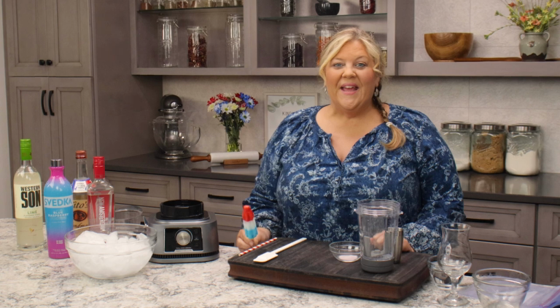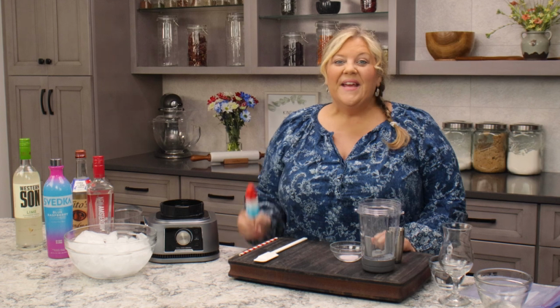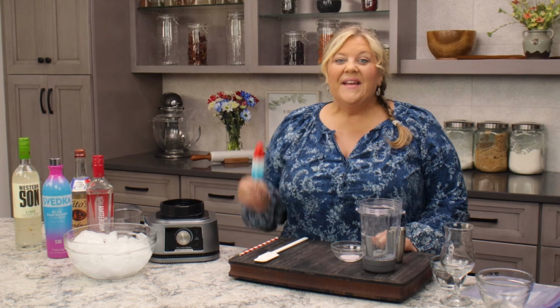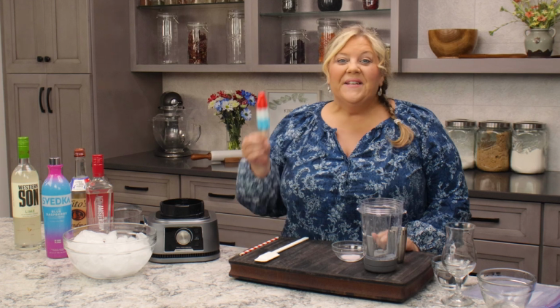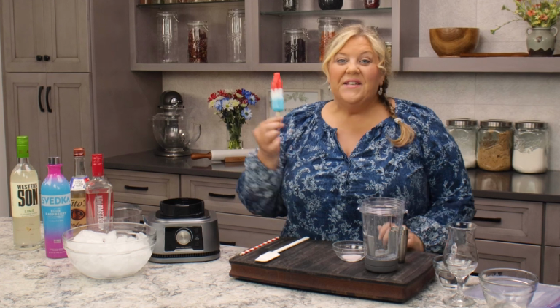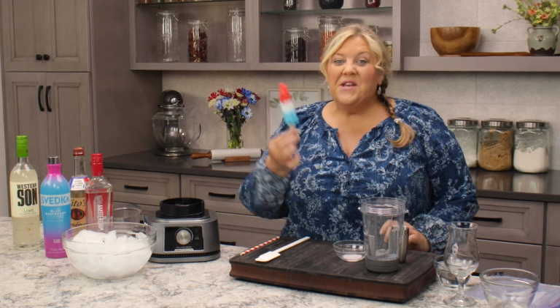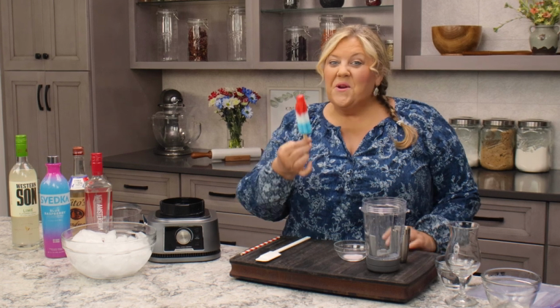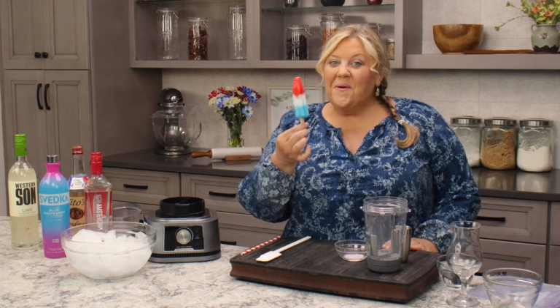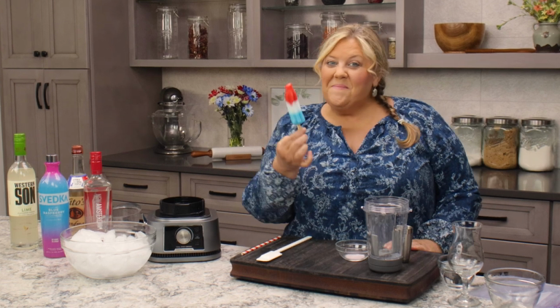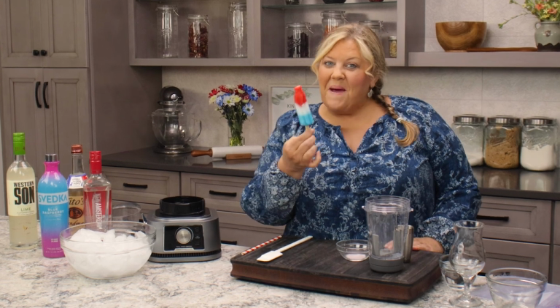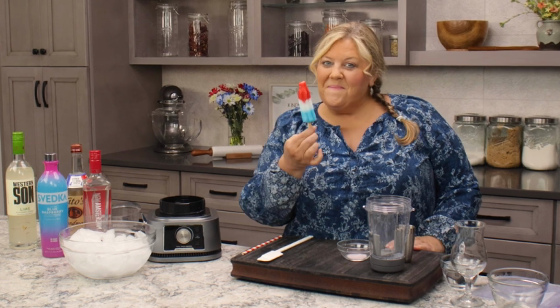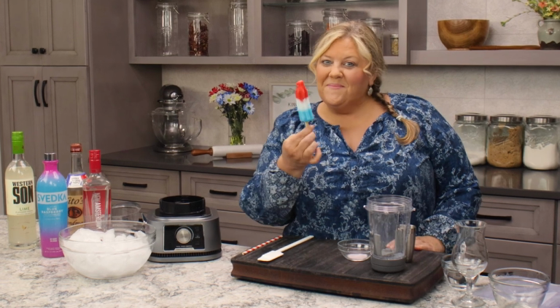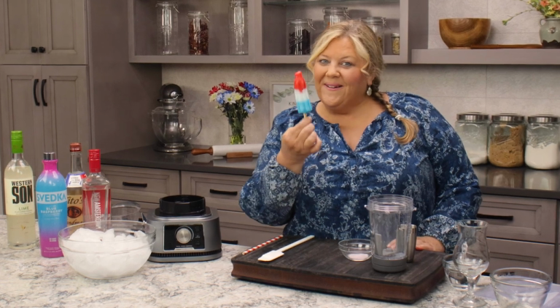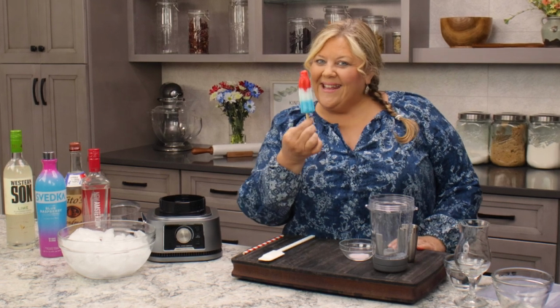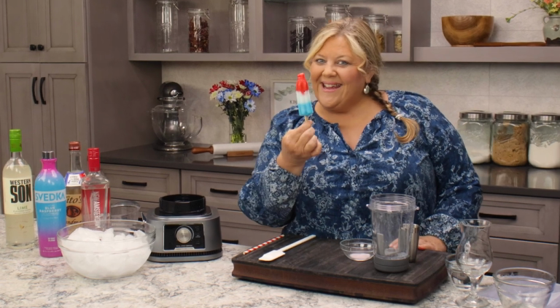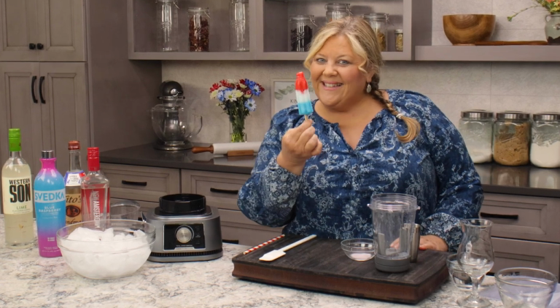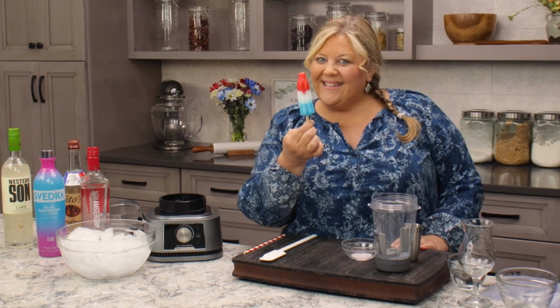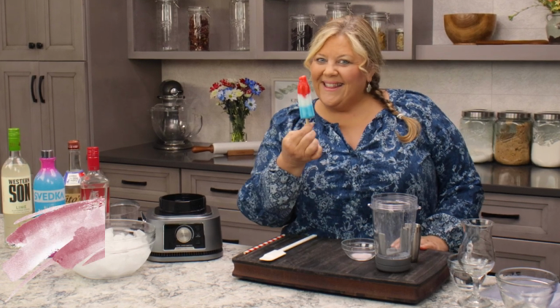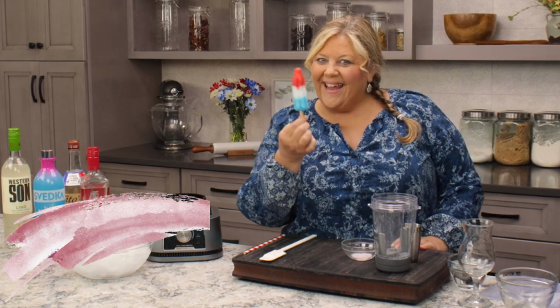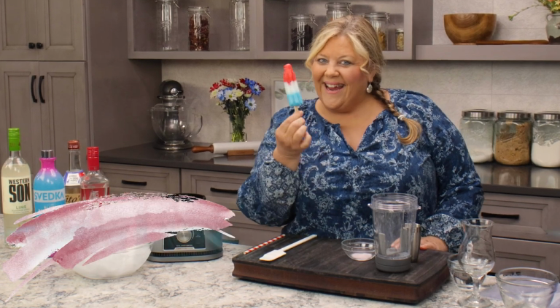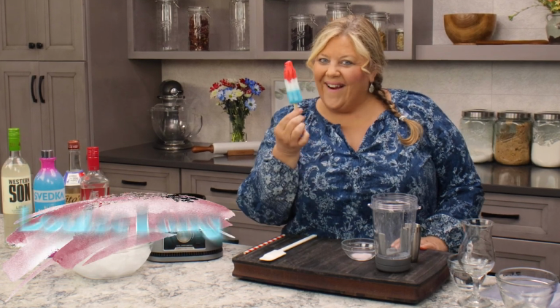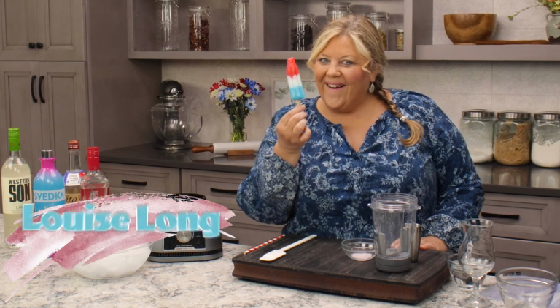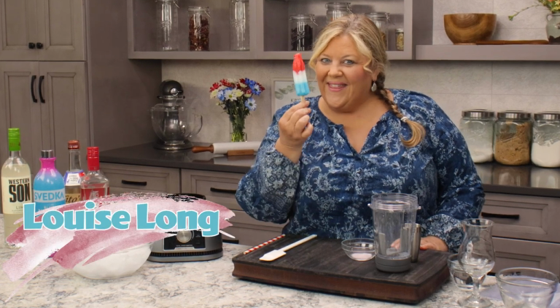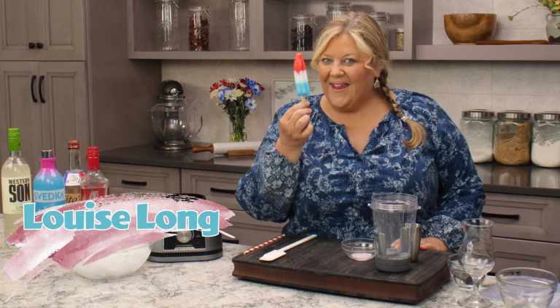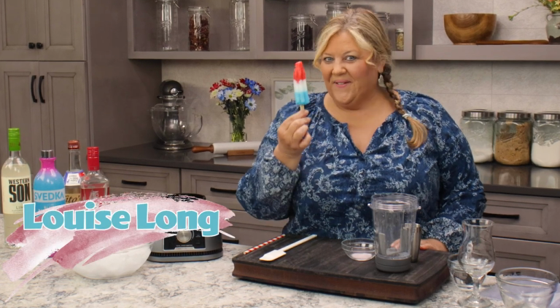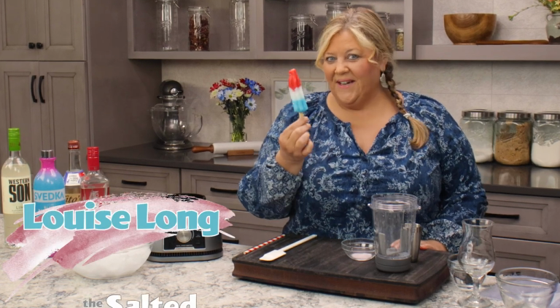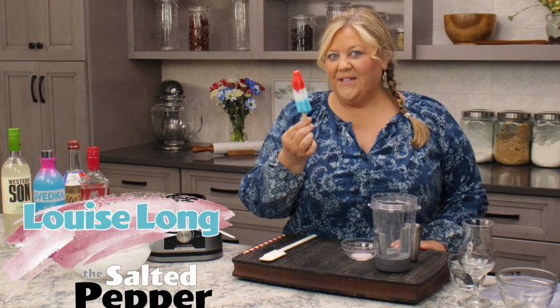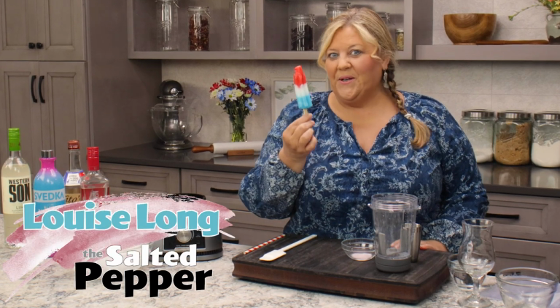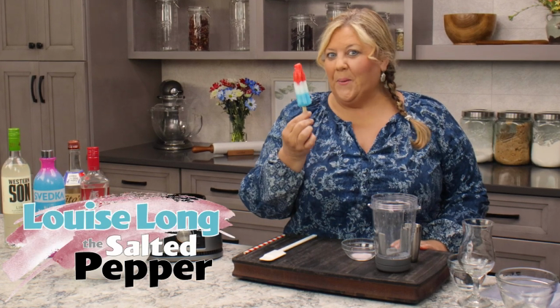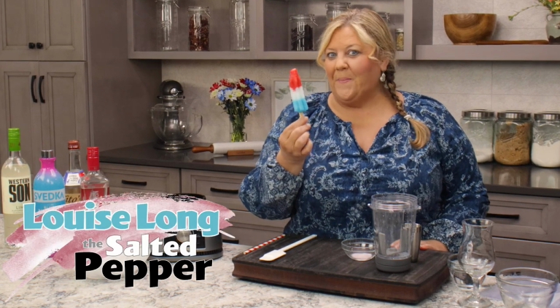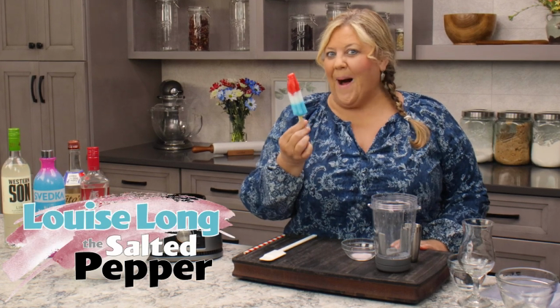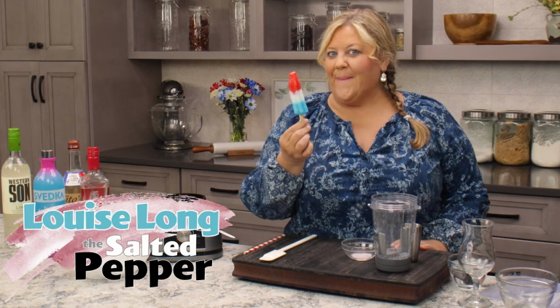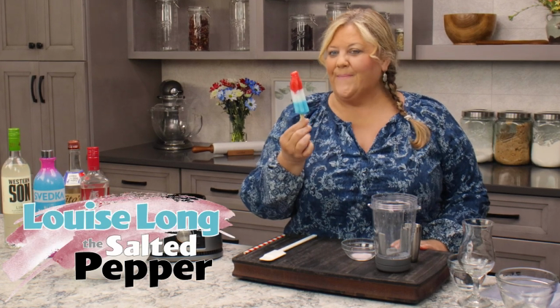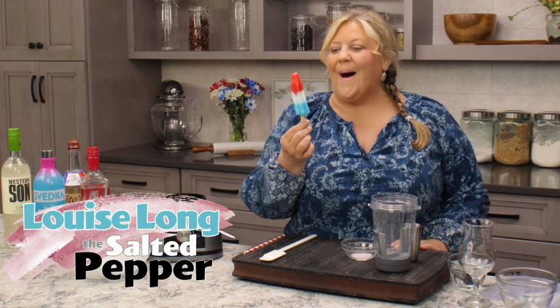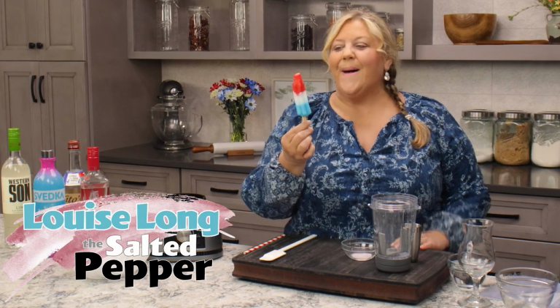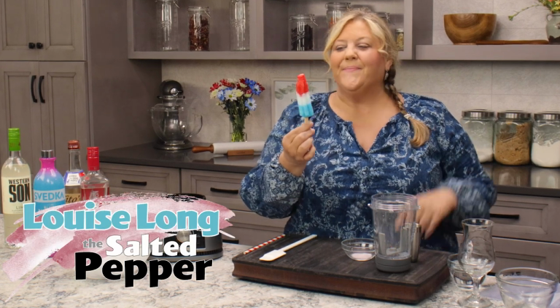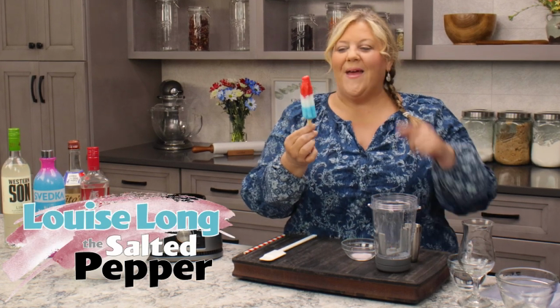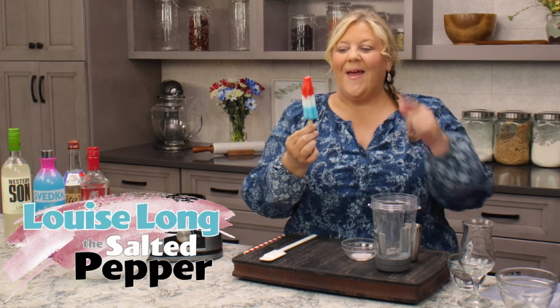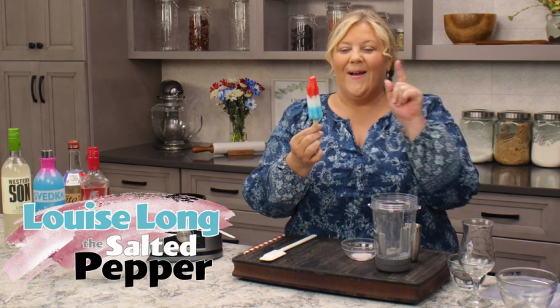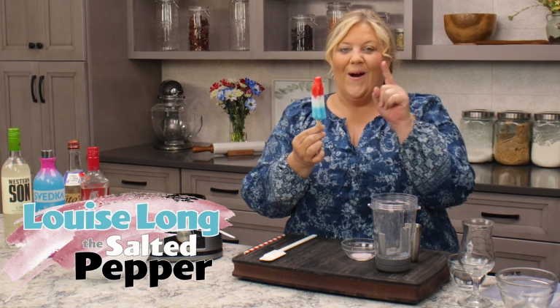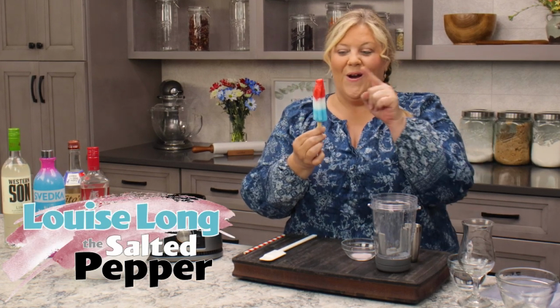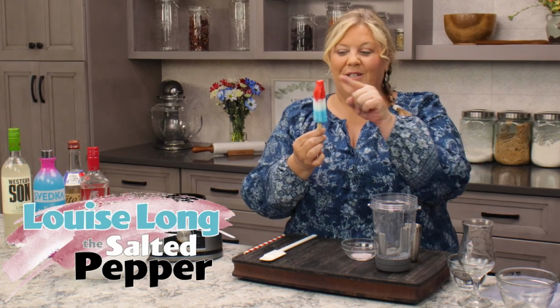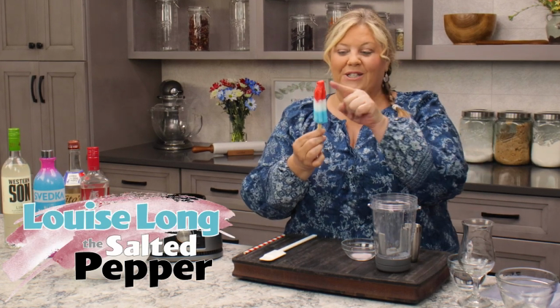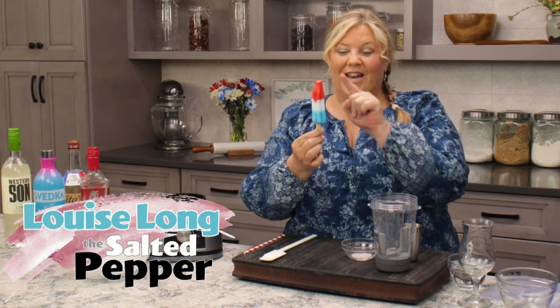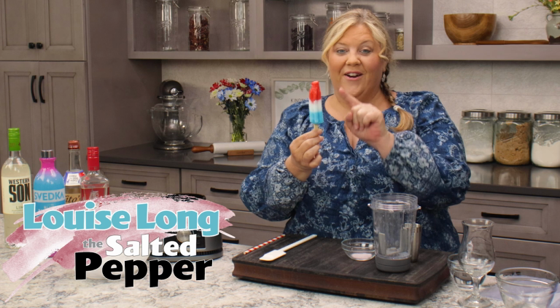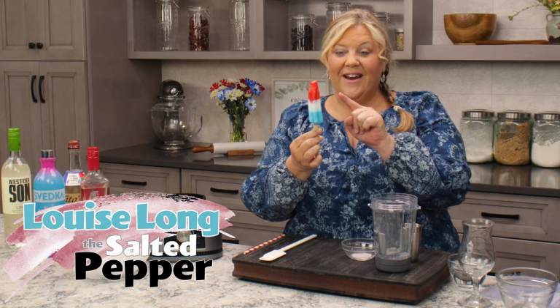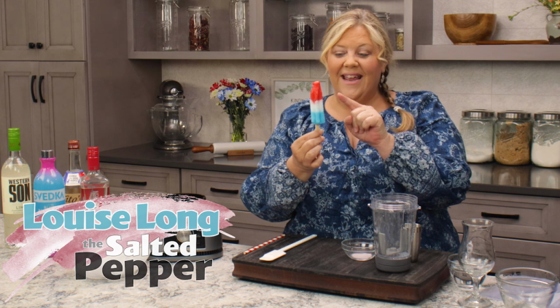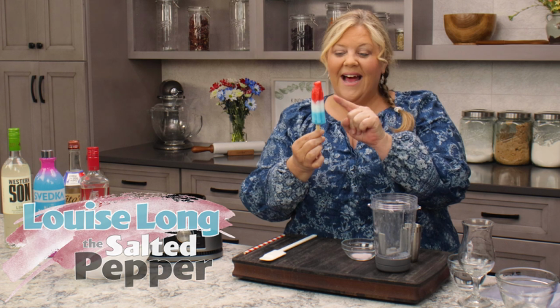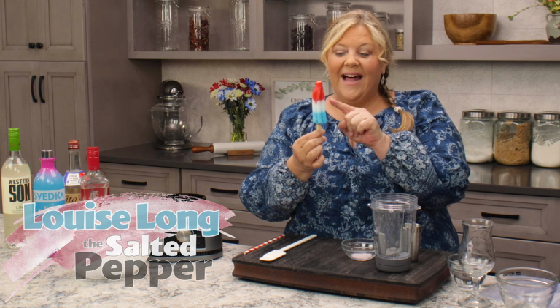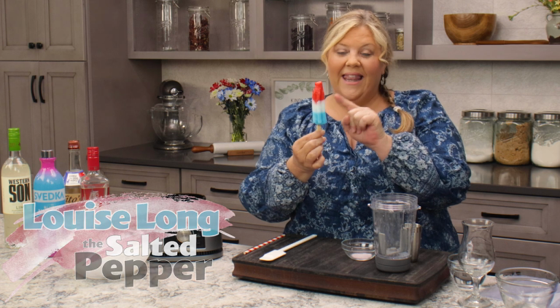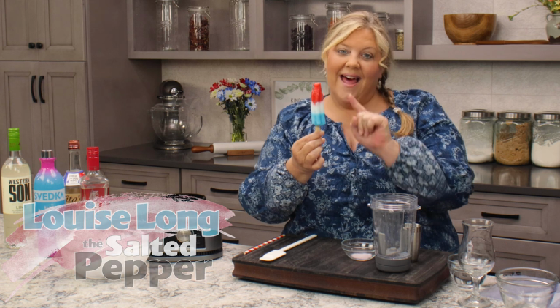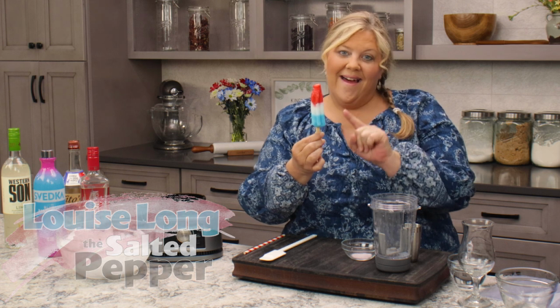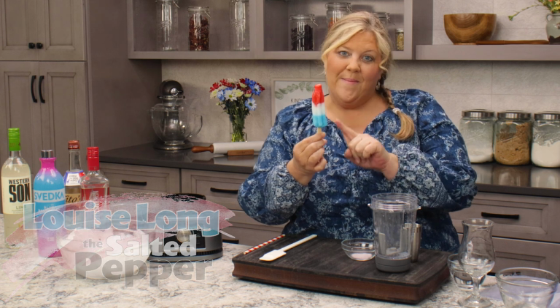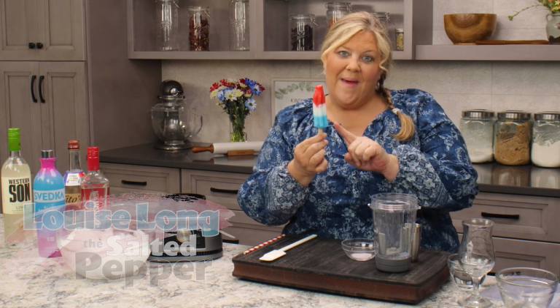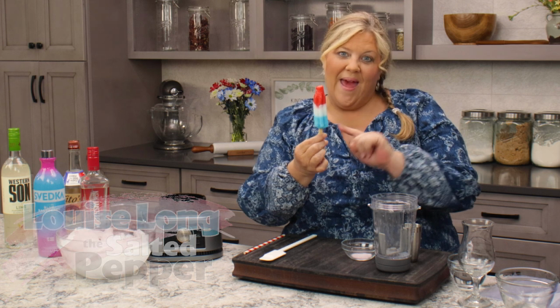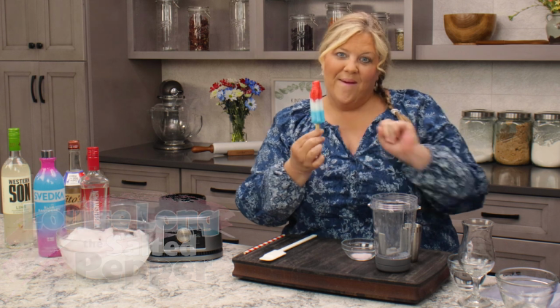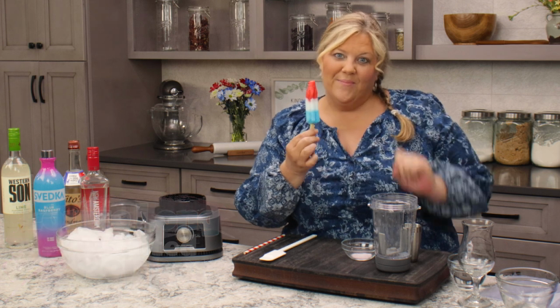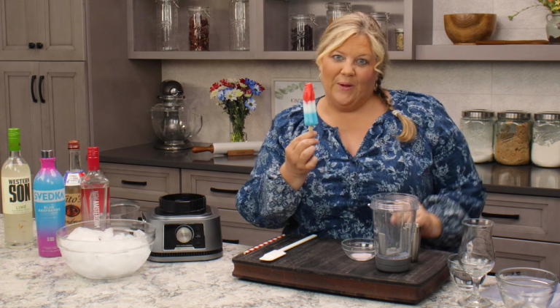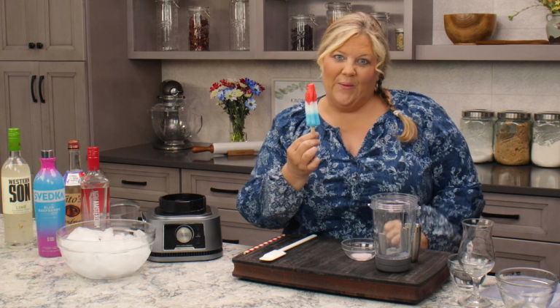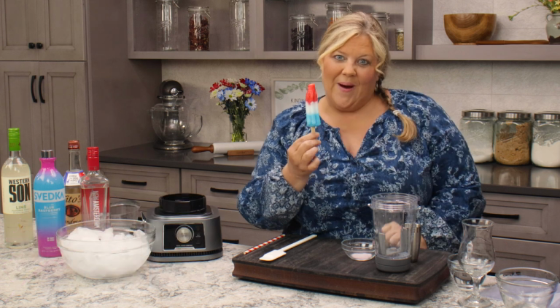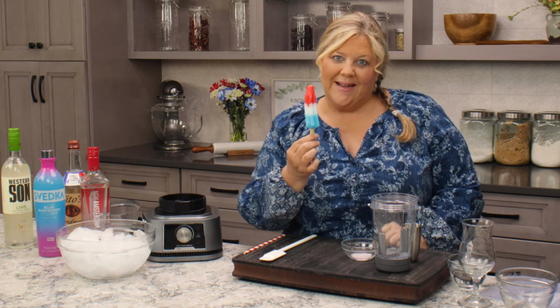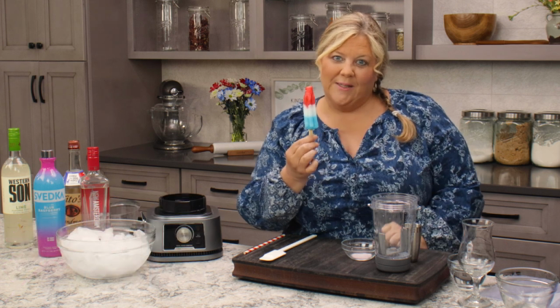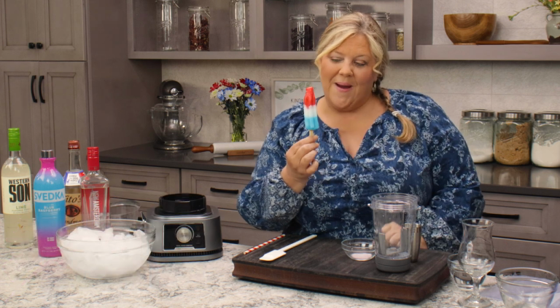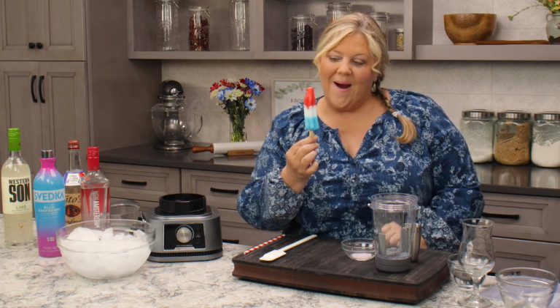Do you remember these? They are the original bomb pop - cherry, lime and blue raspberry.